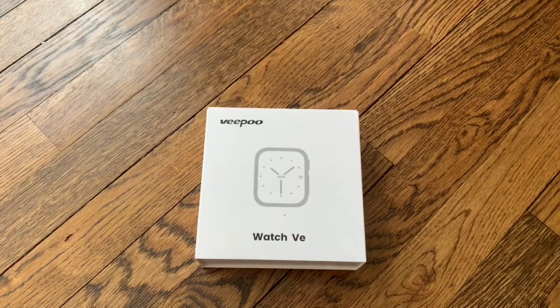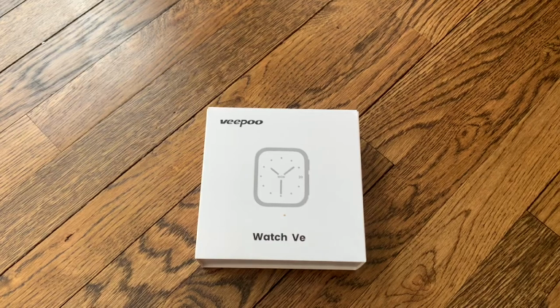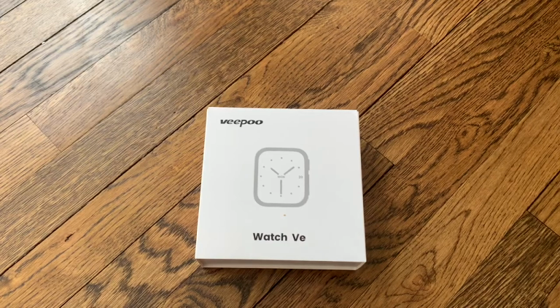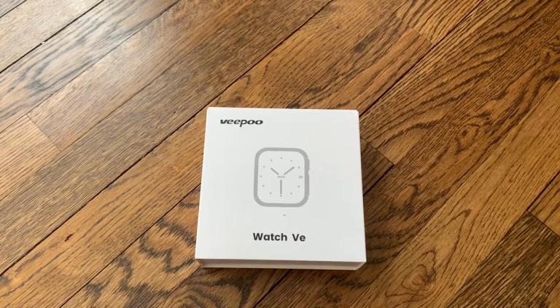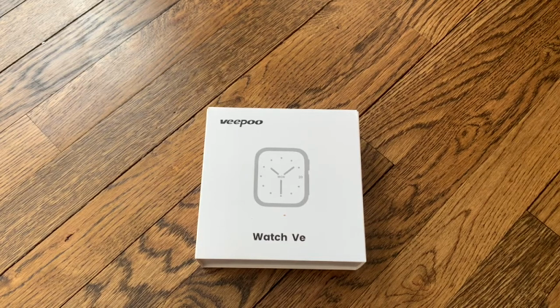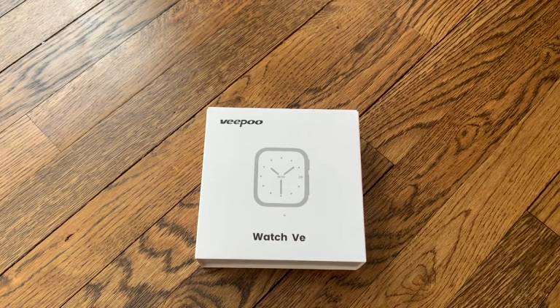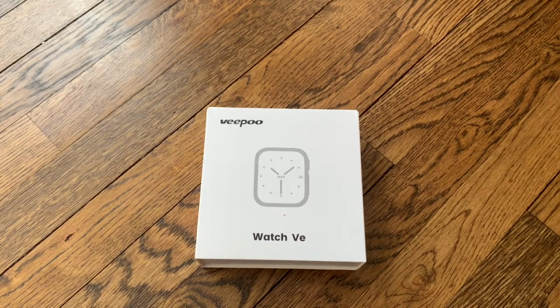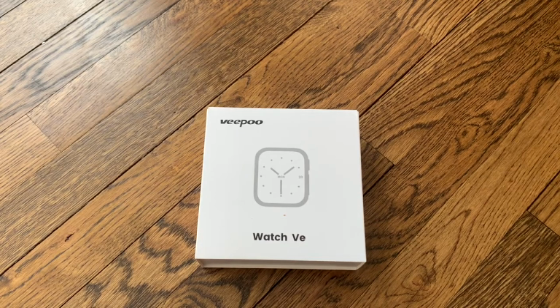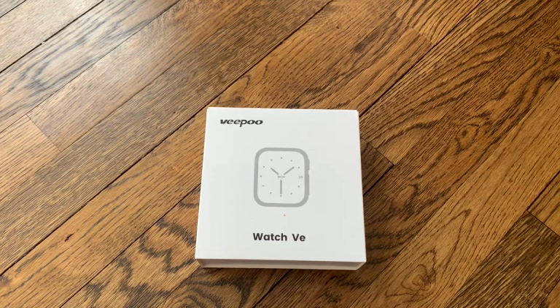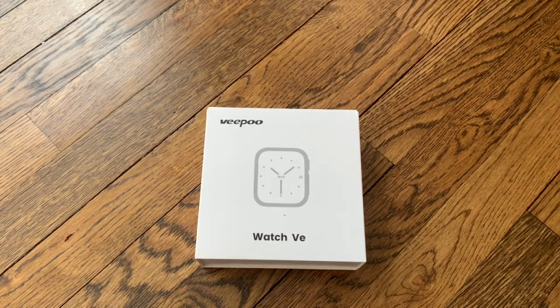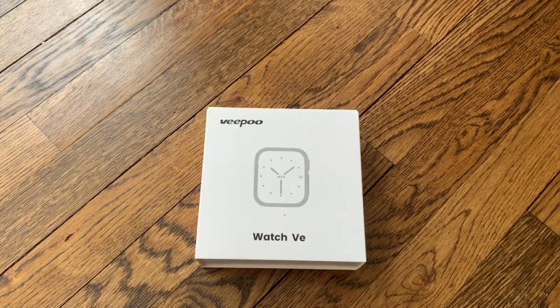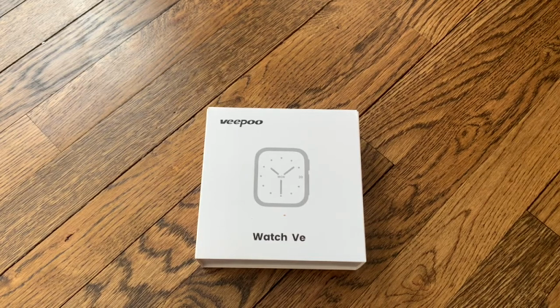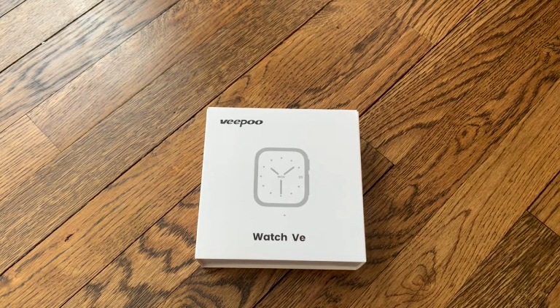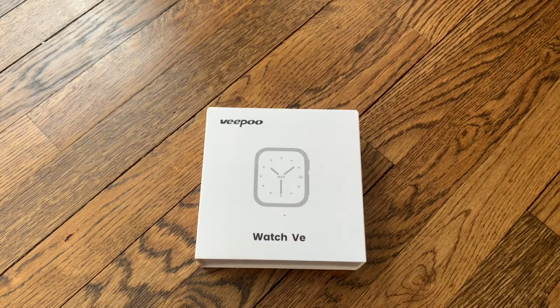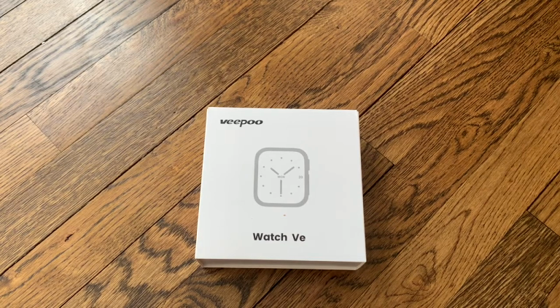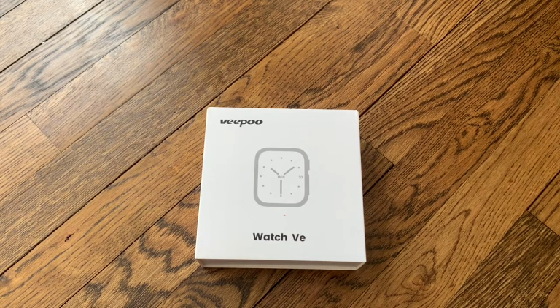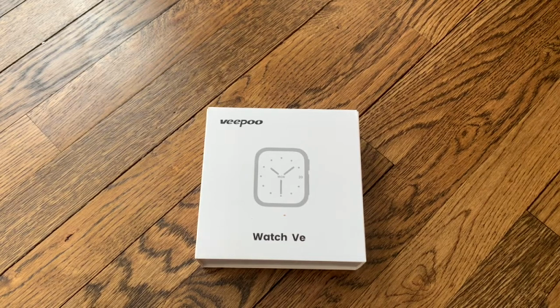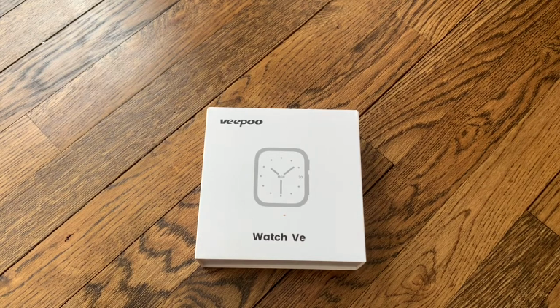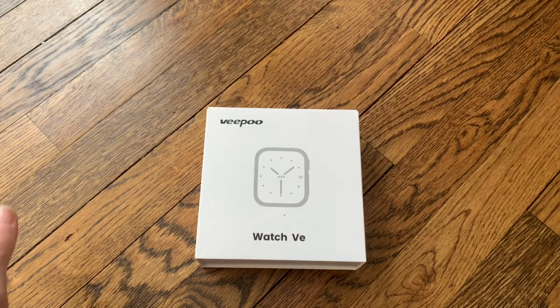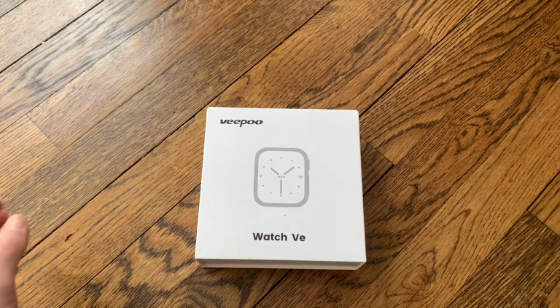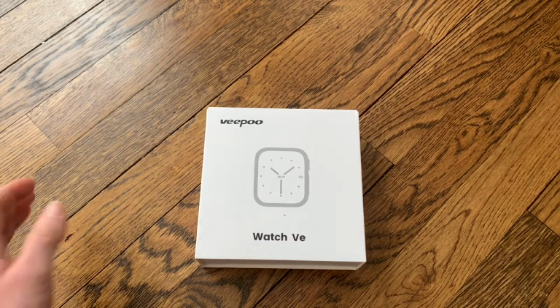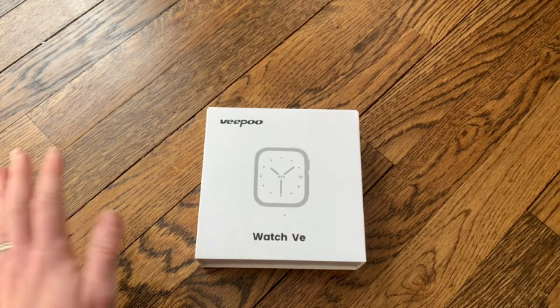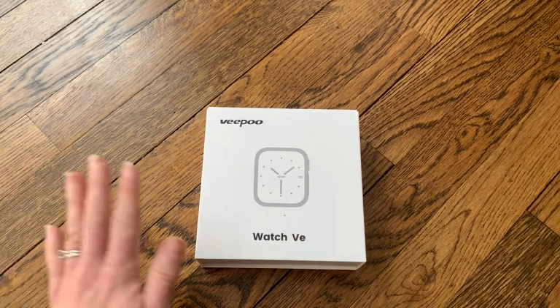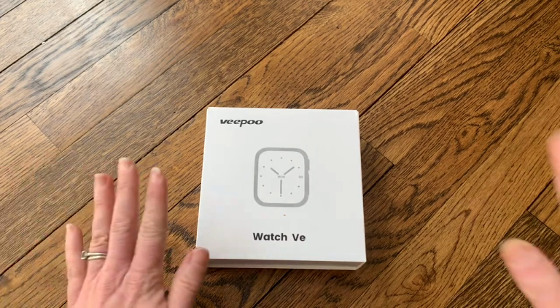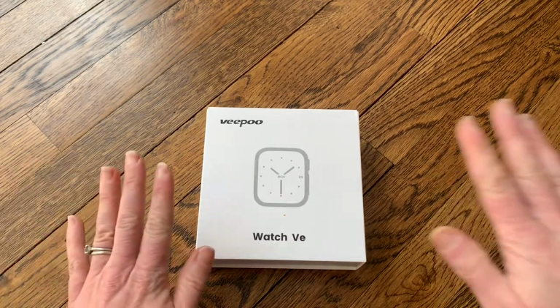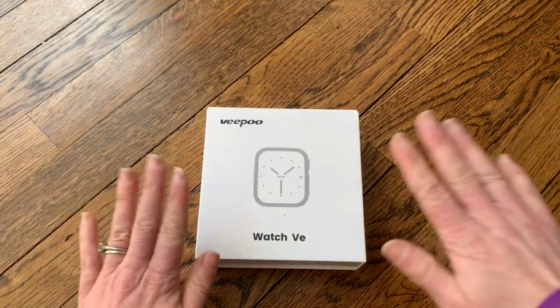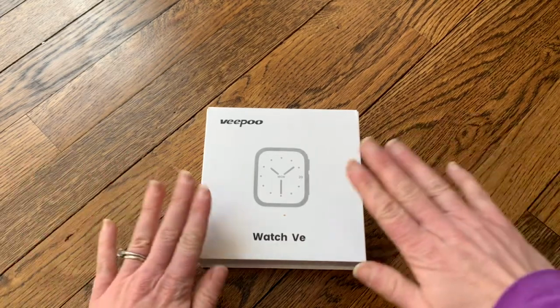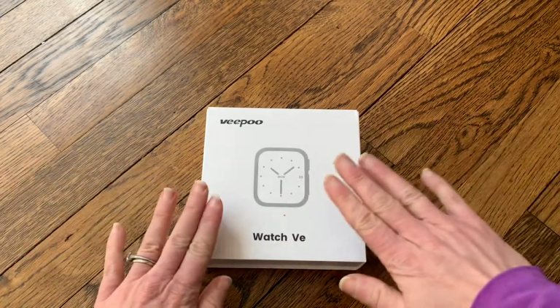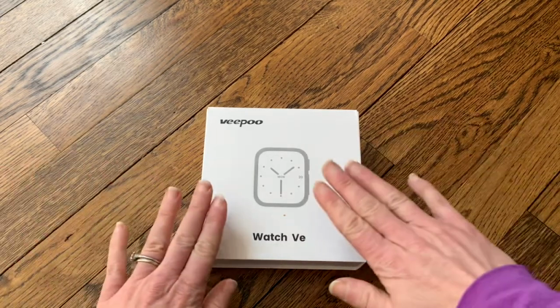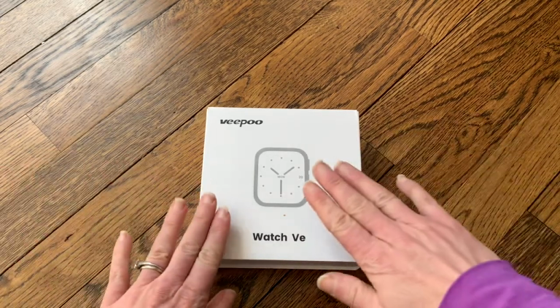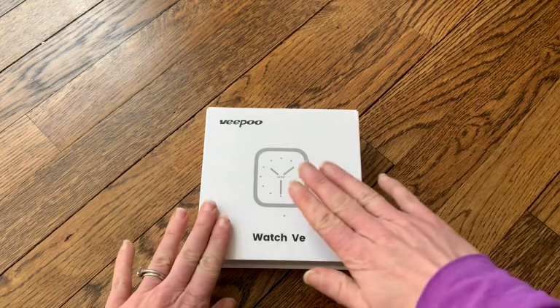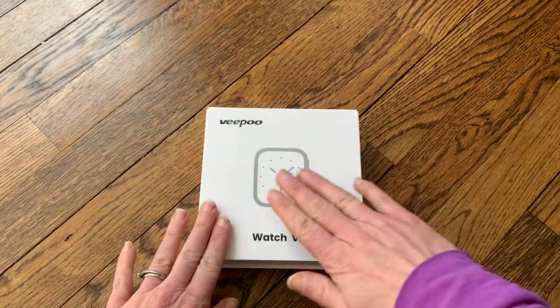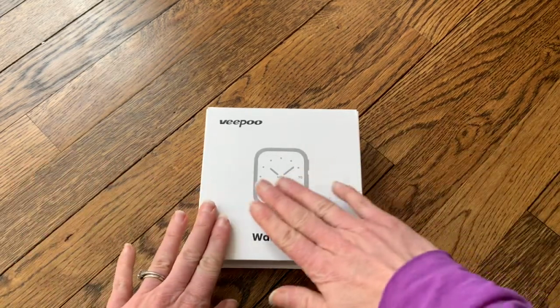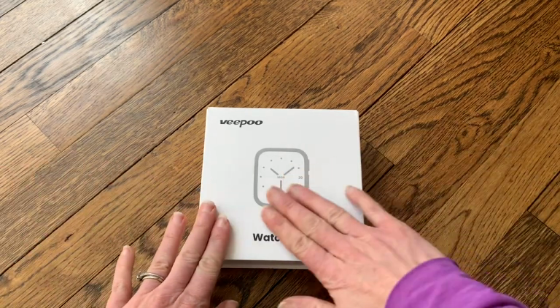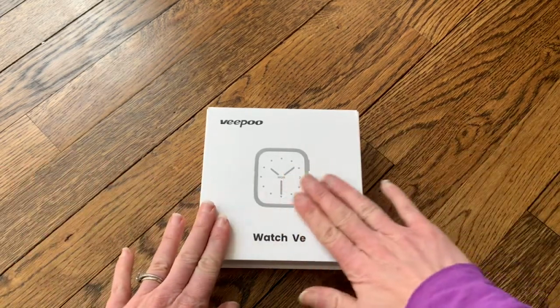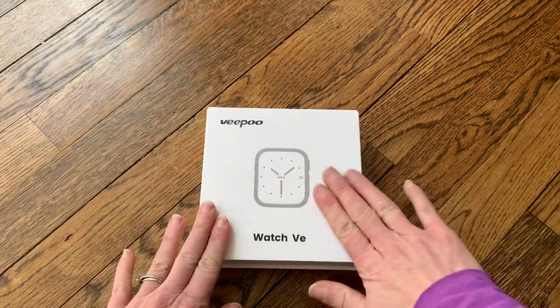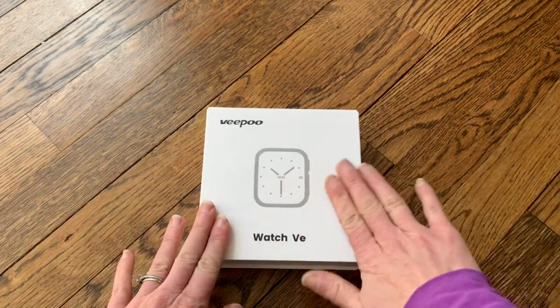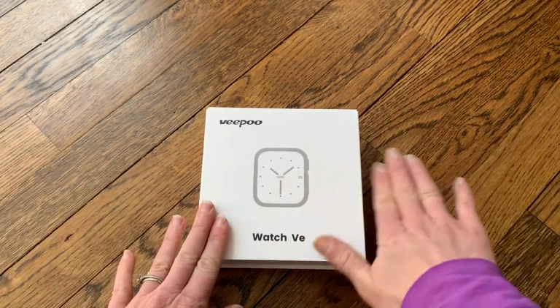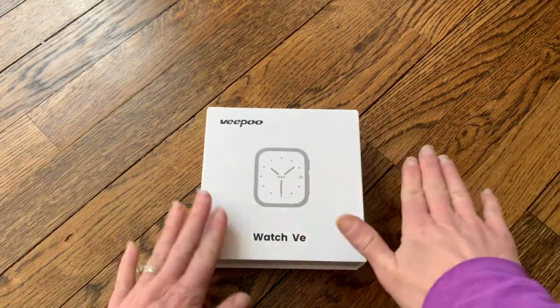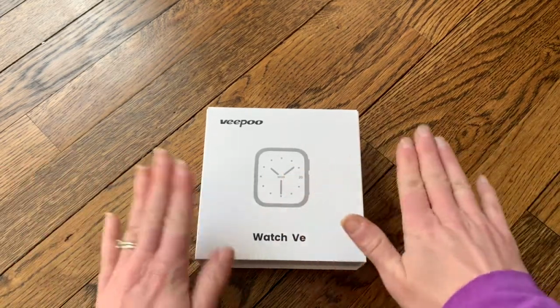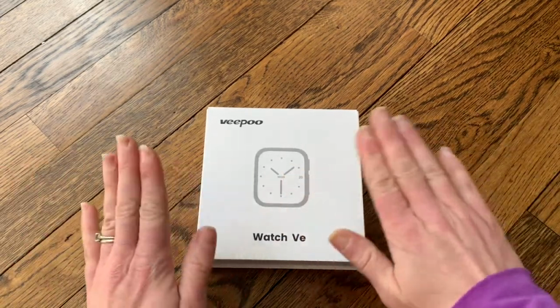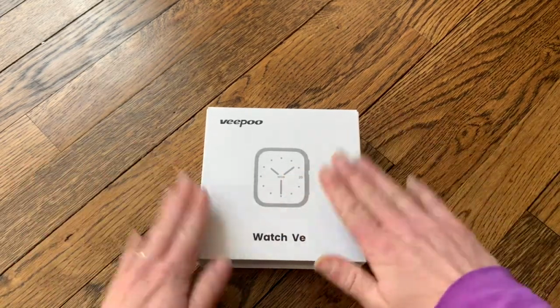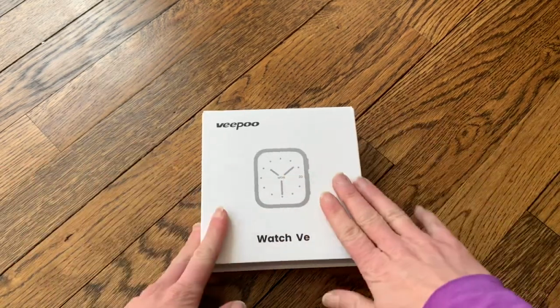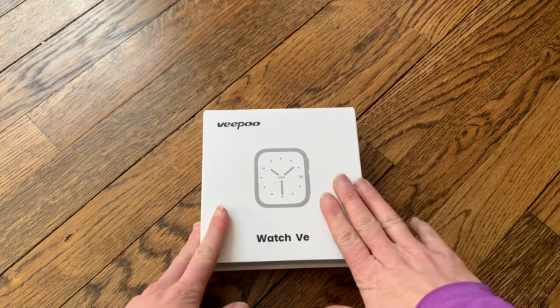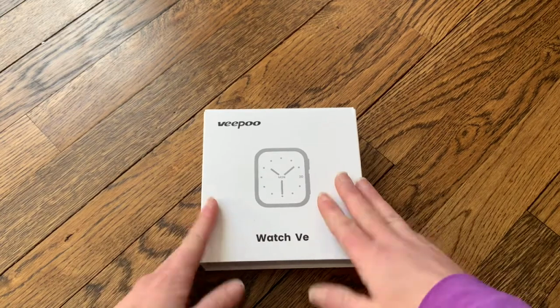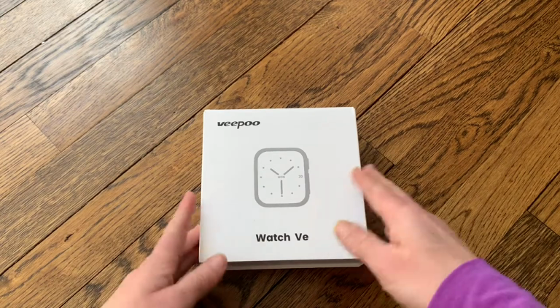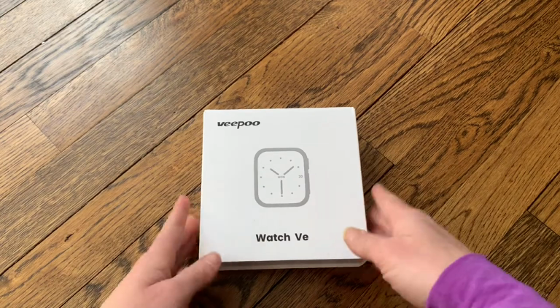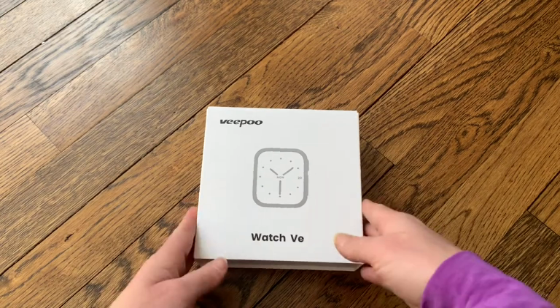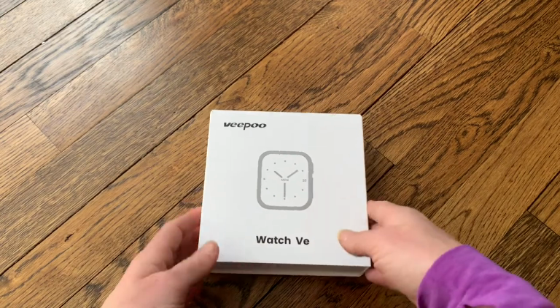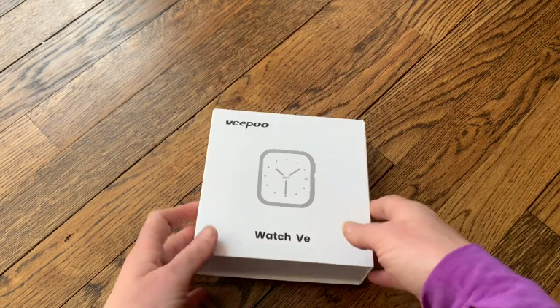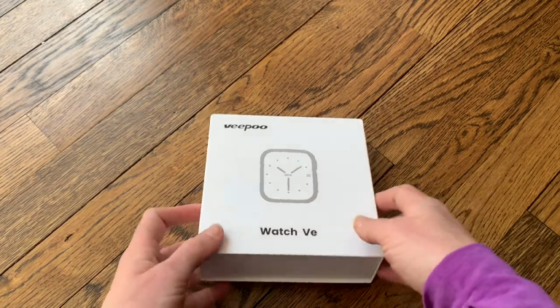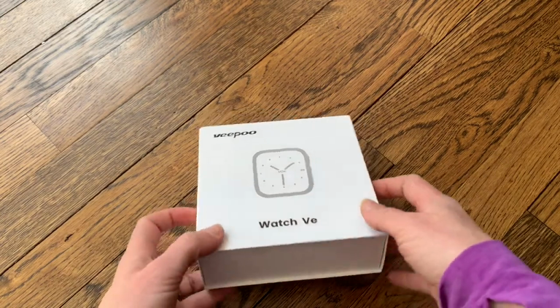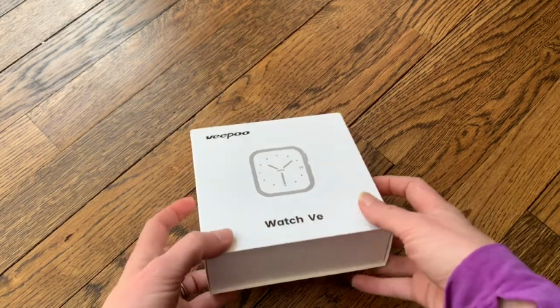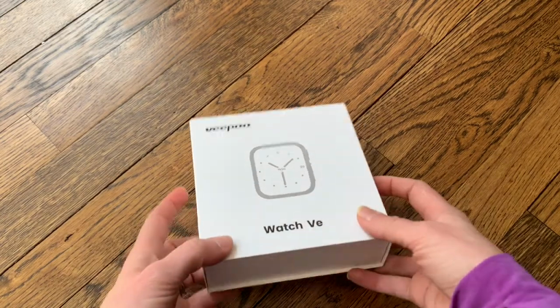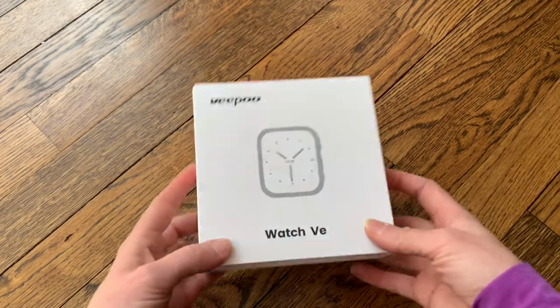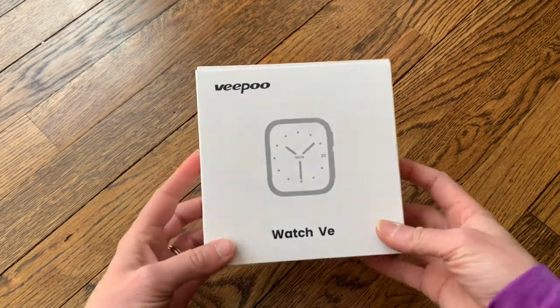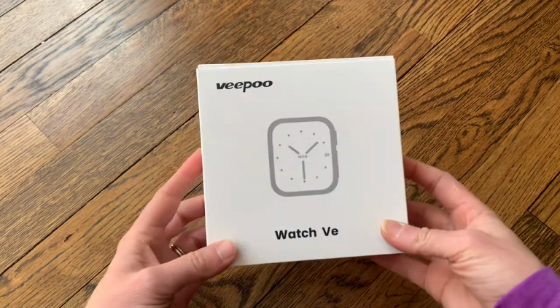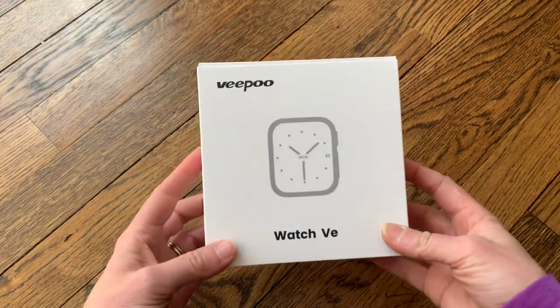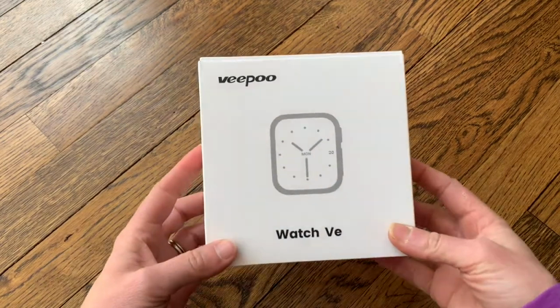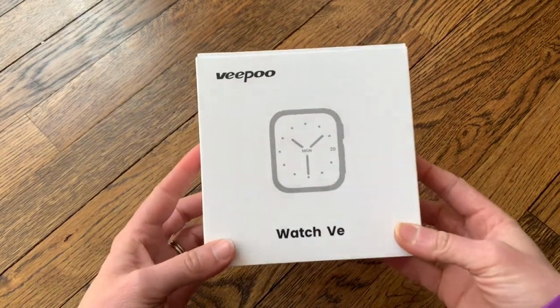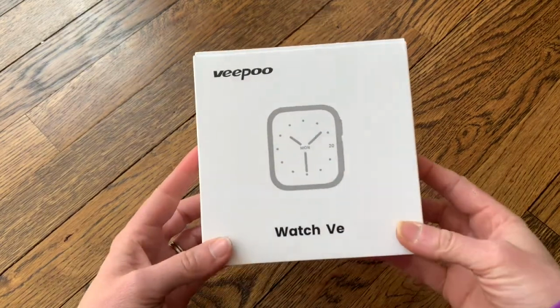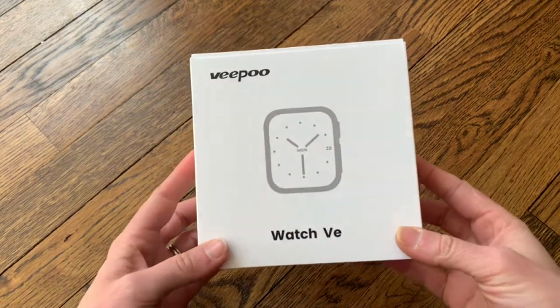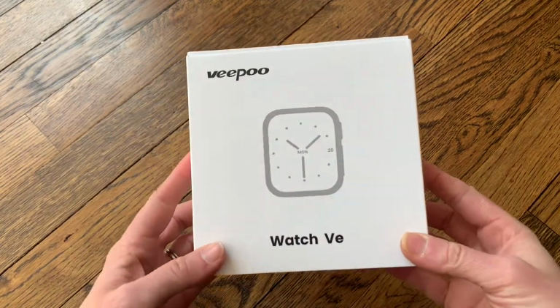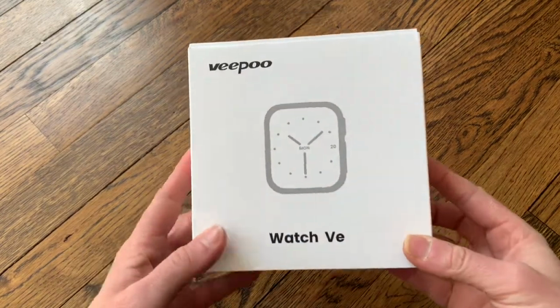Hi everyone, today I'm going to be doing an unboxing and video review of this brand new smartwatch that I just got.